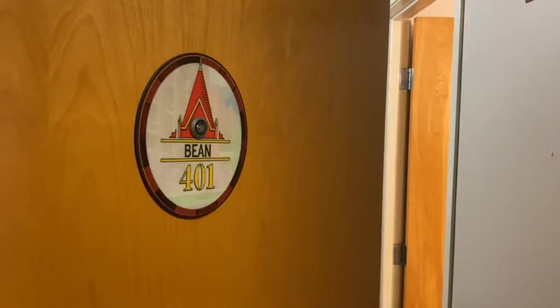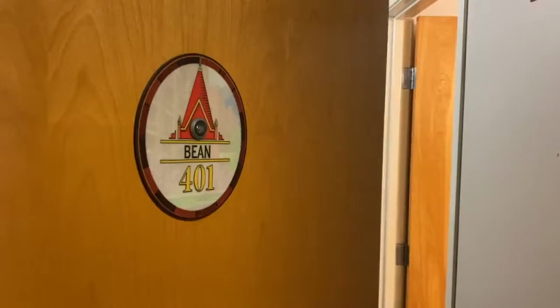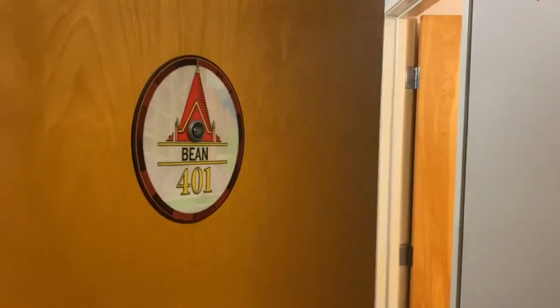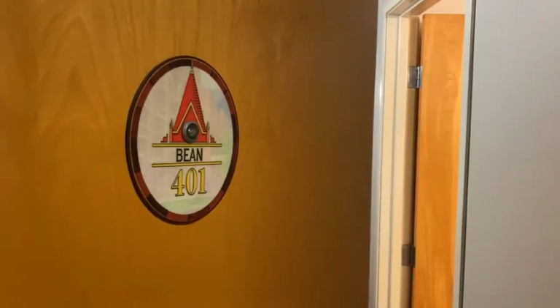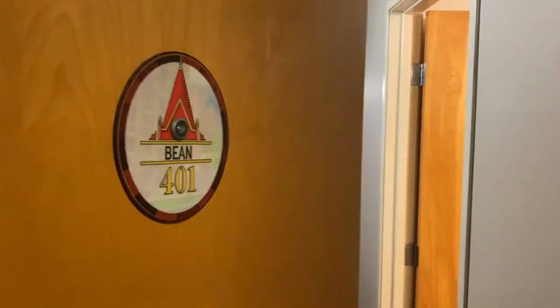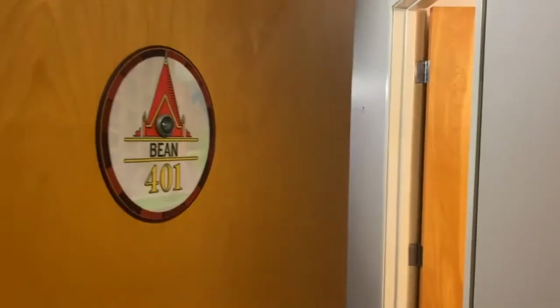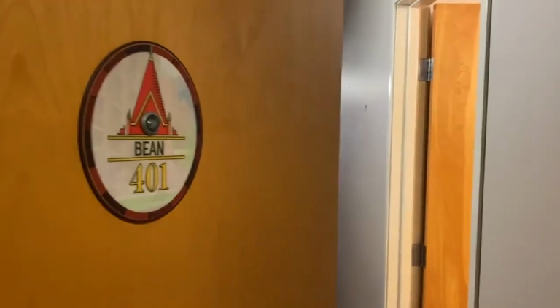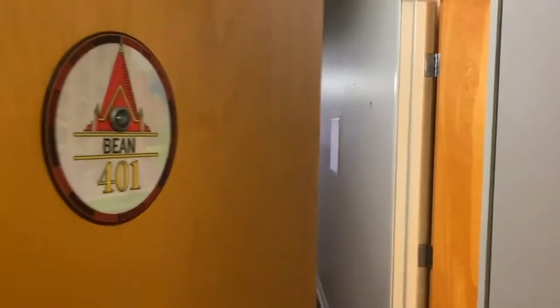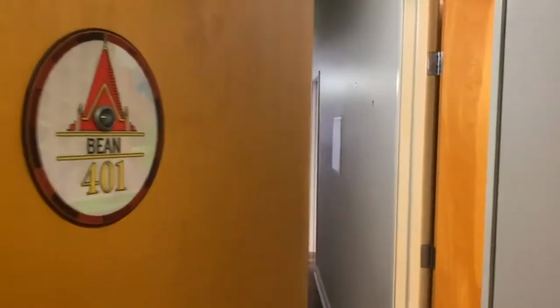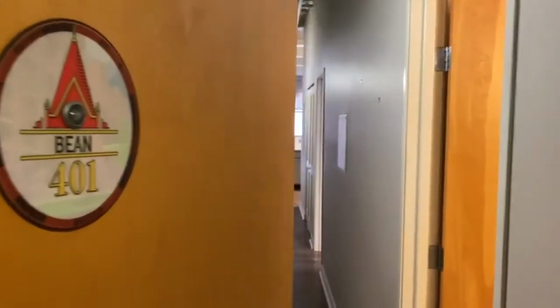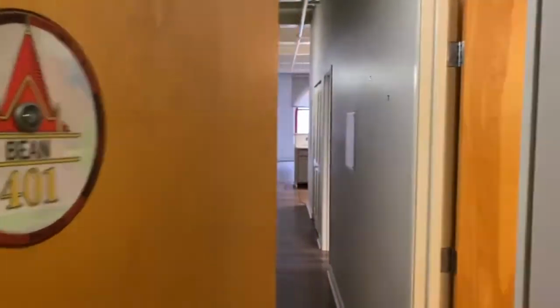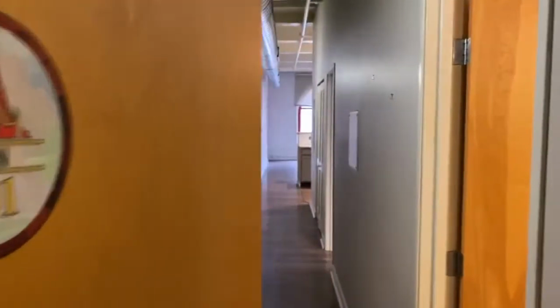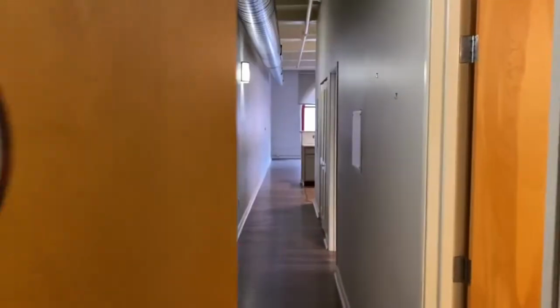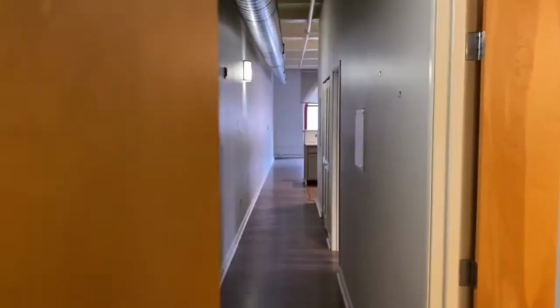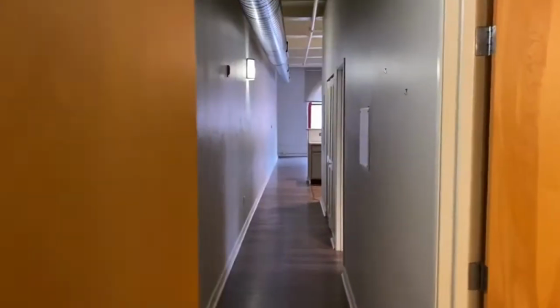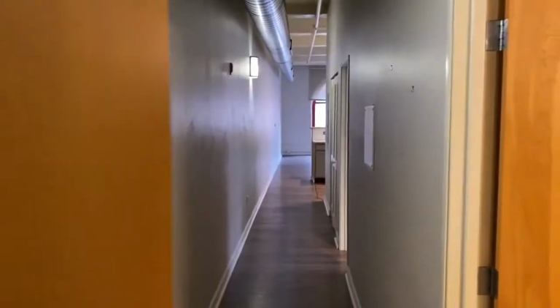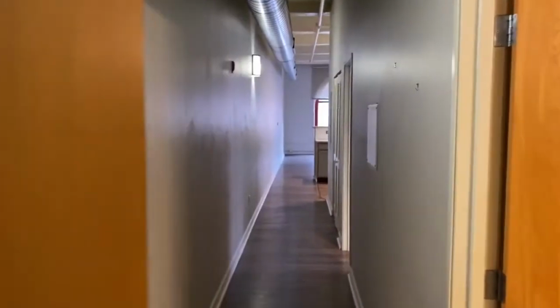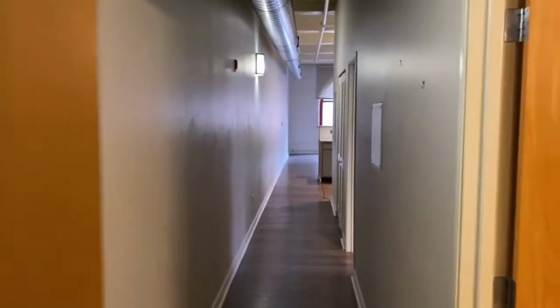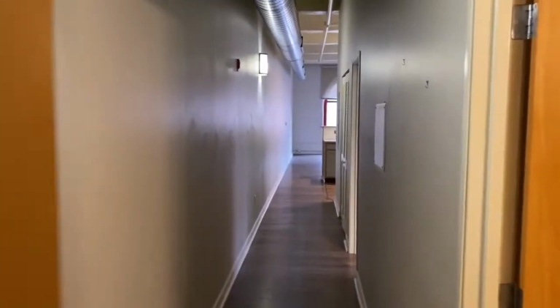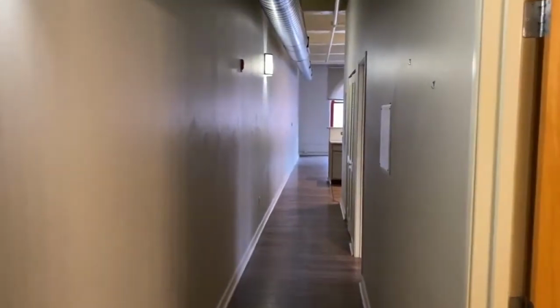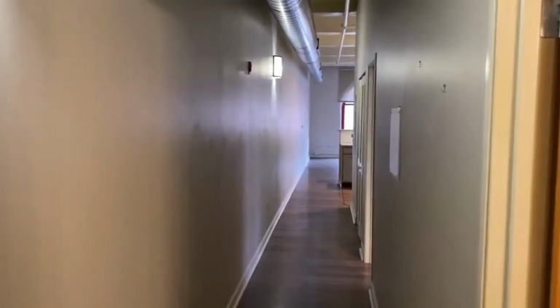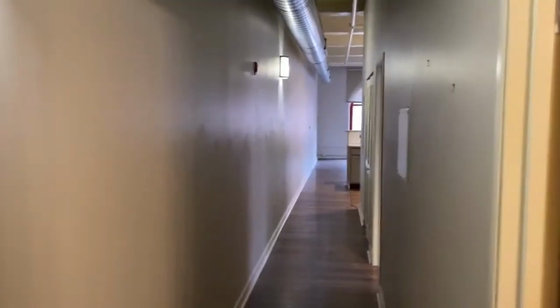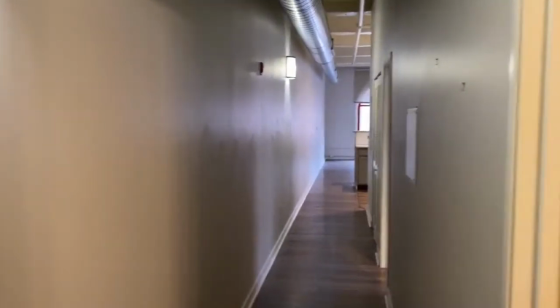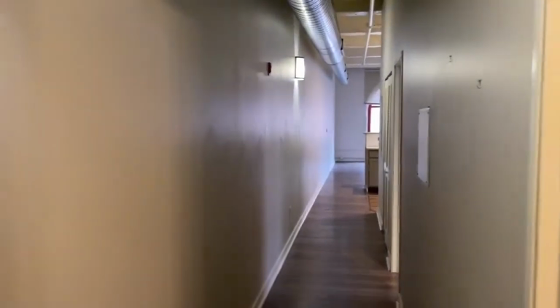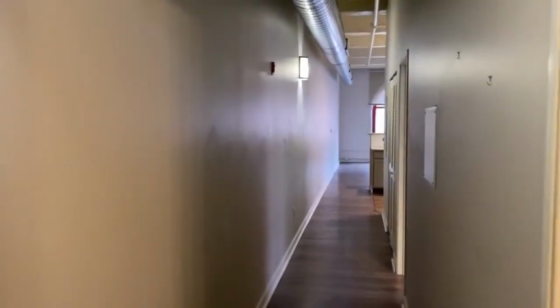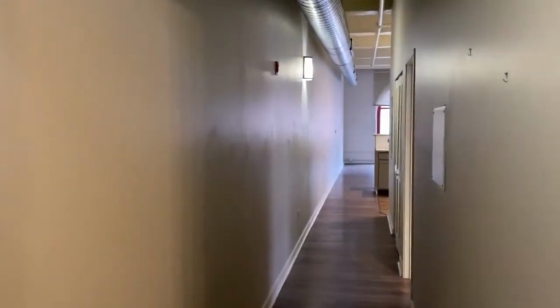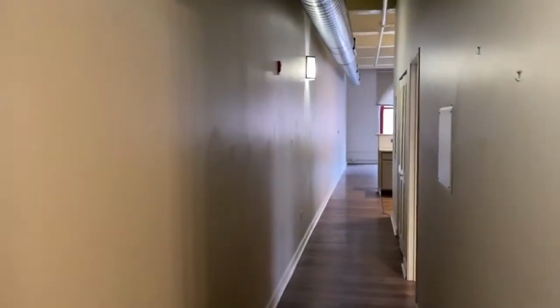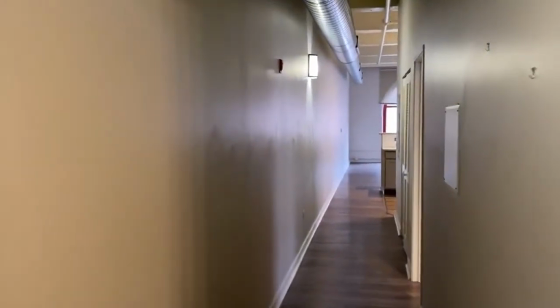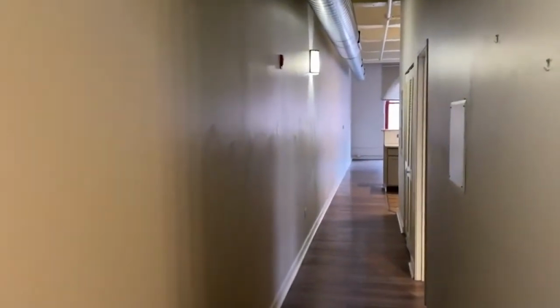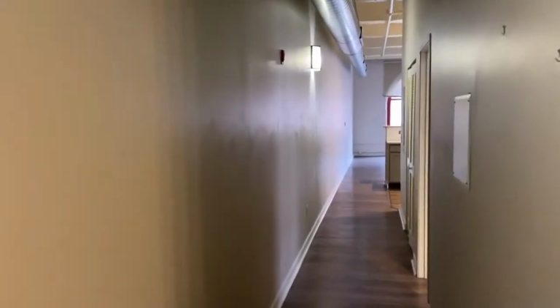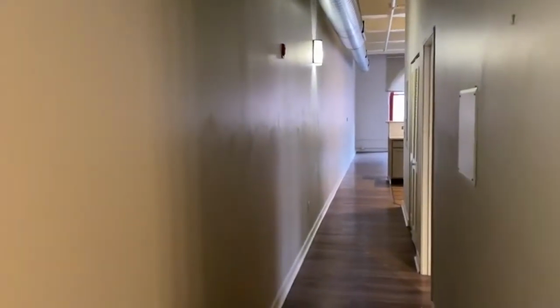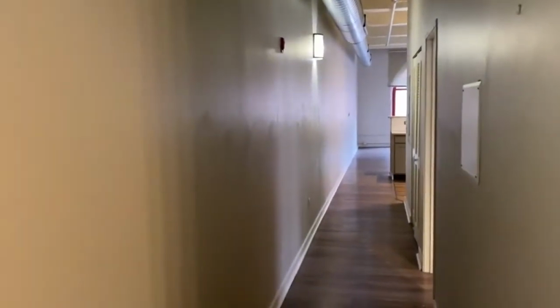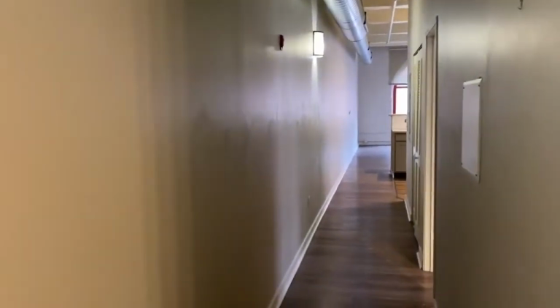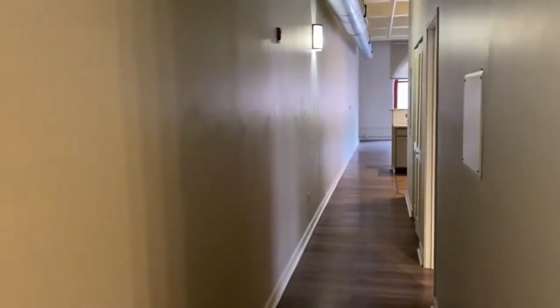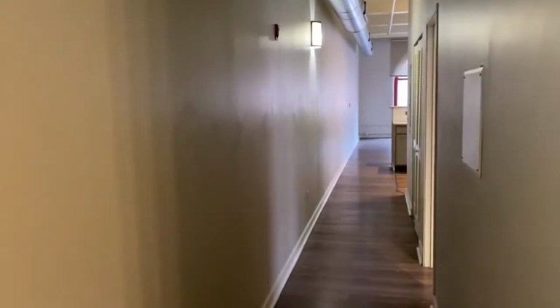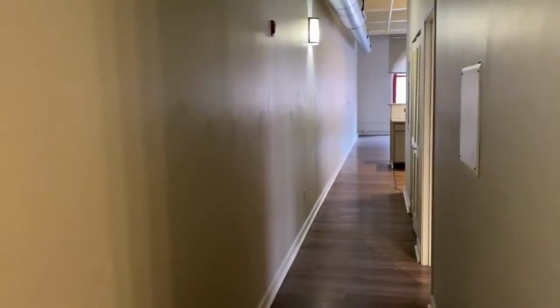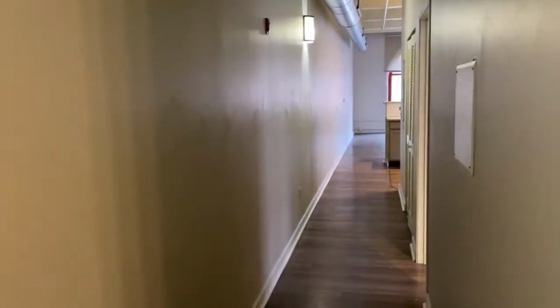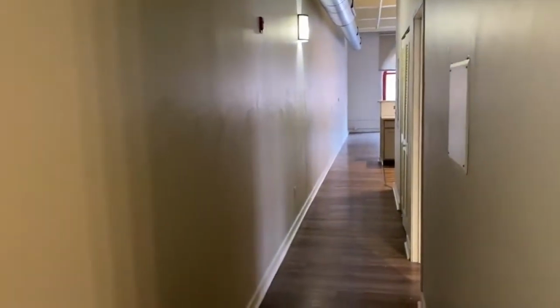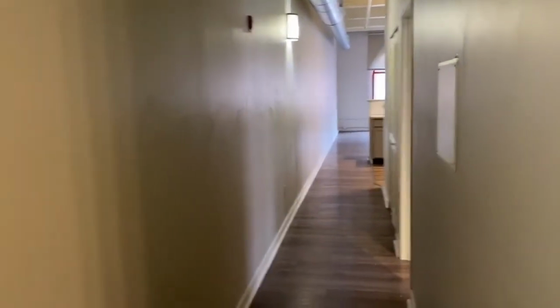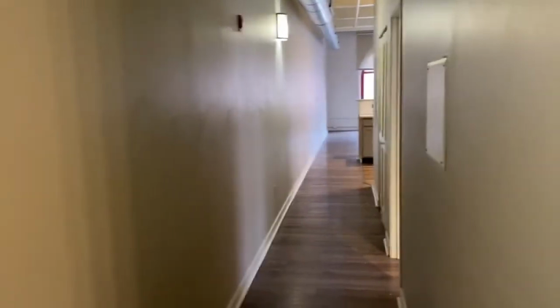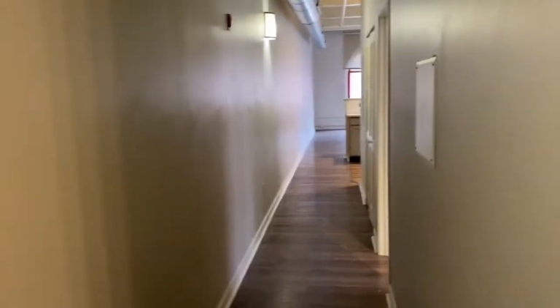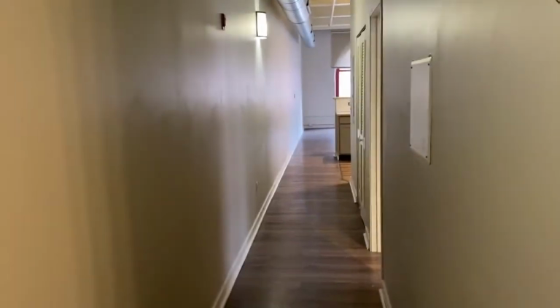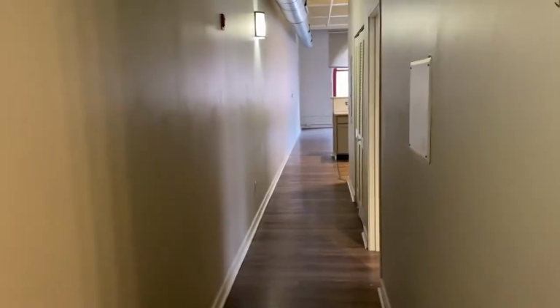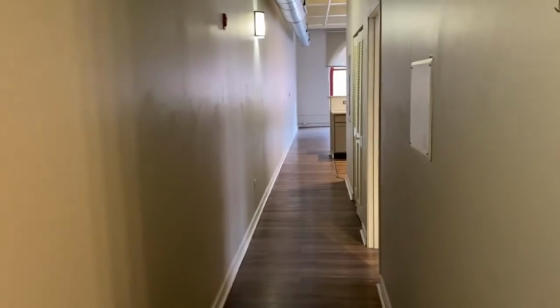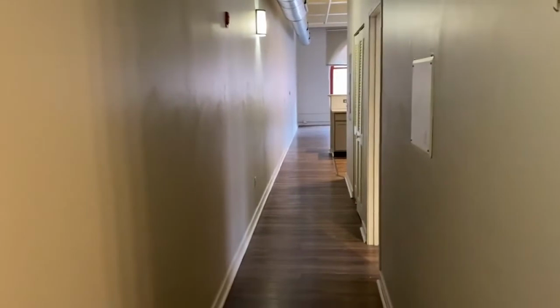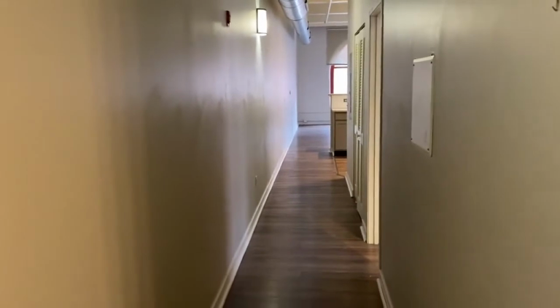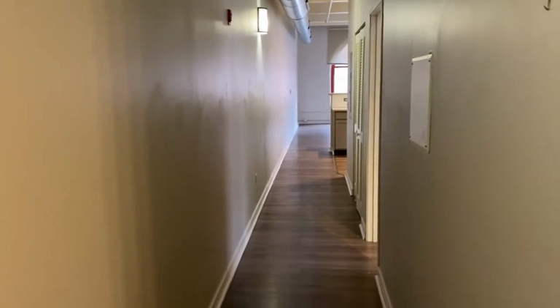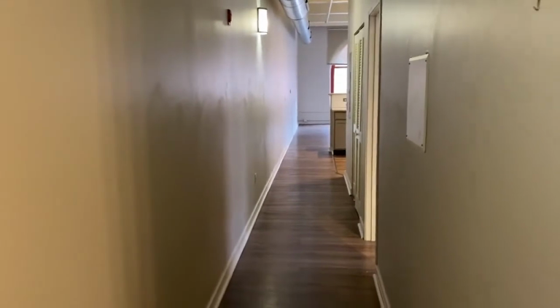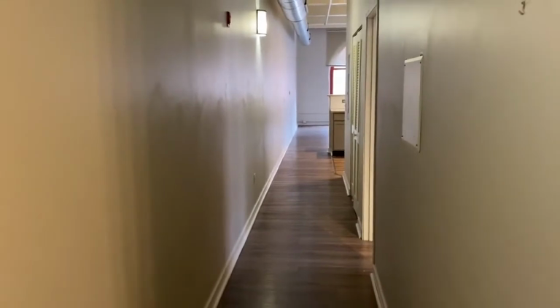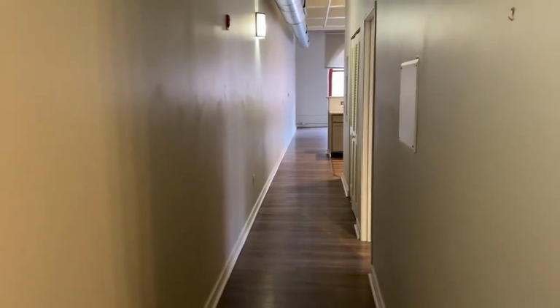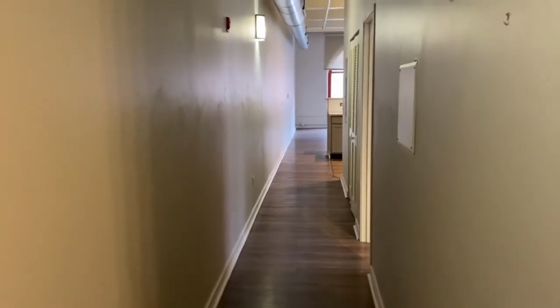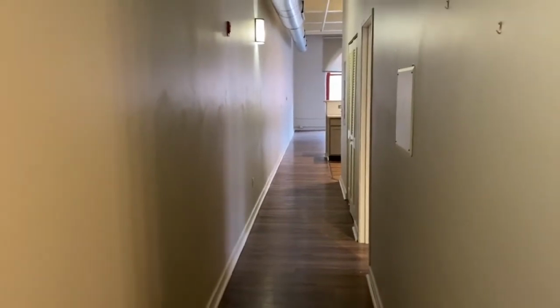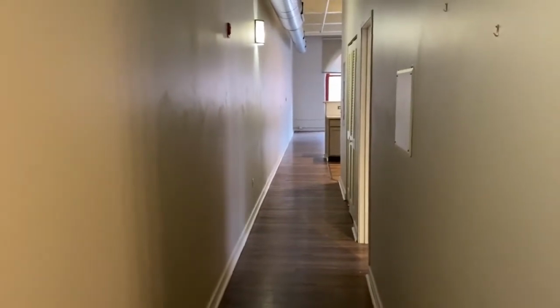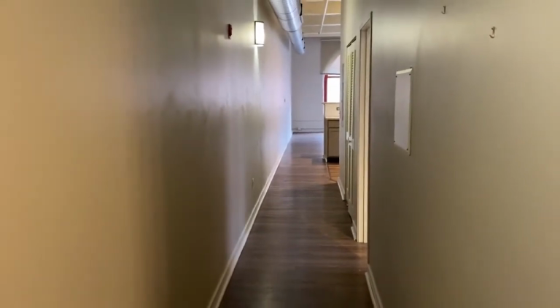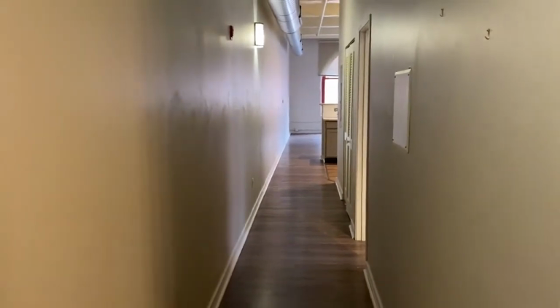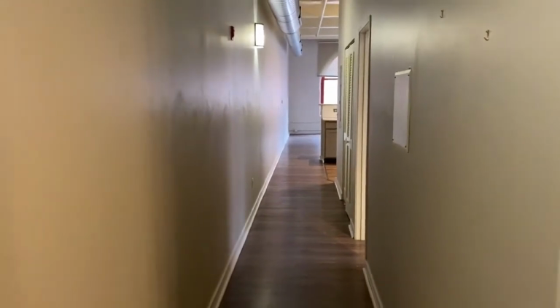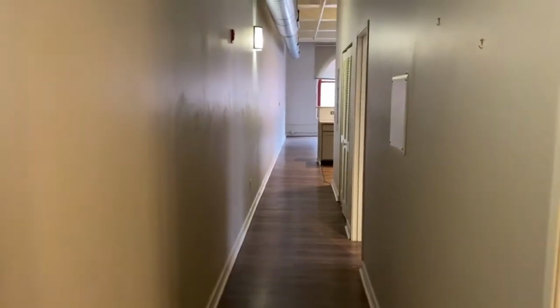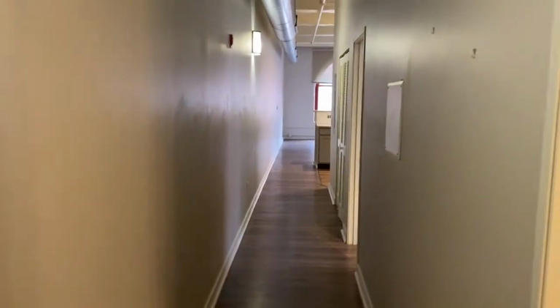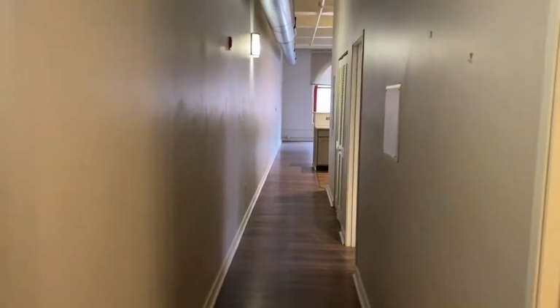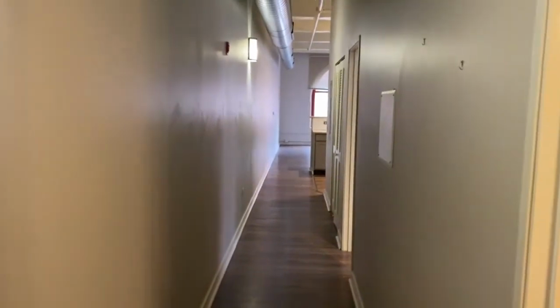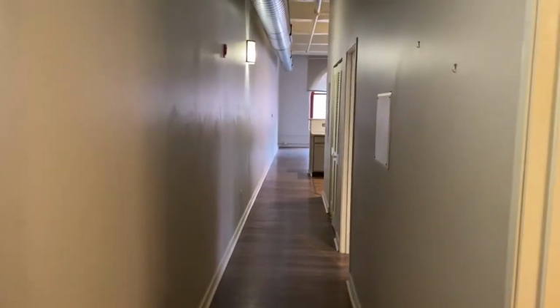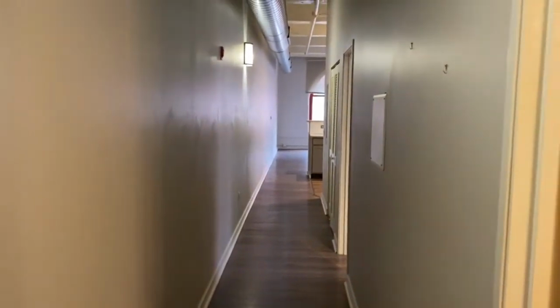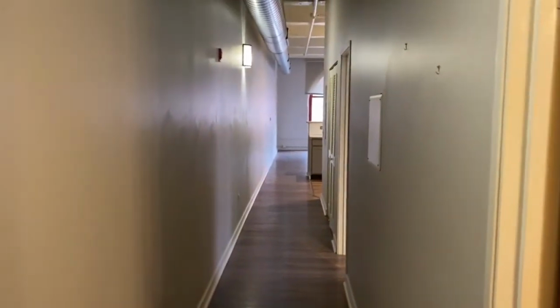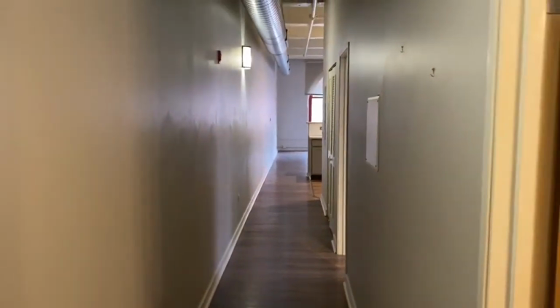Welcome to B401. This is a one-bedroom, one-bathroom corner unit located on the fourth floor of the Bean Building.